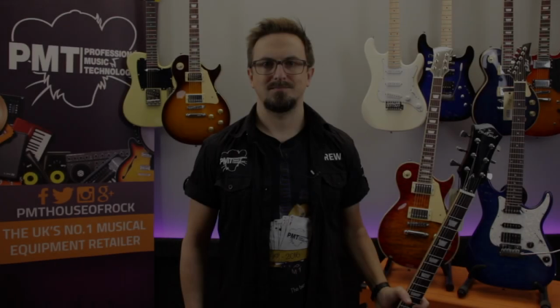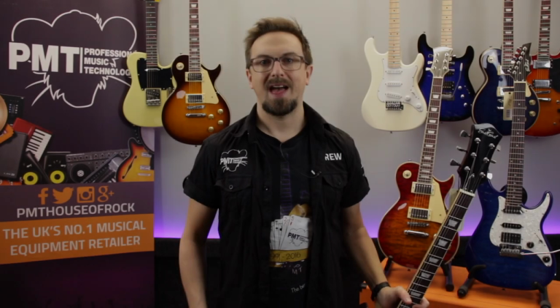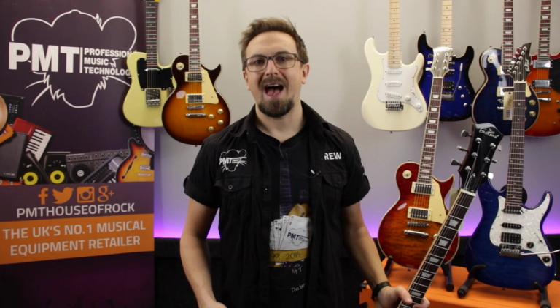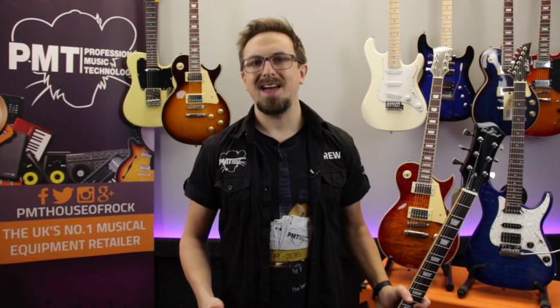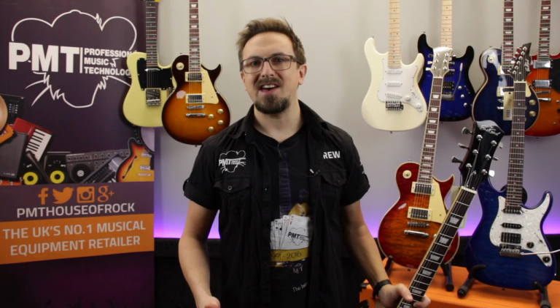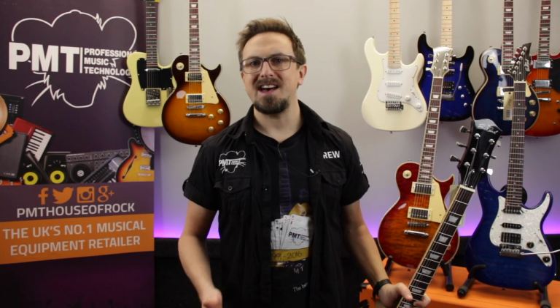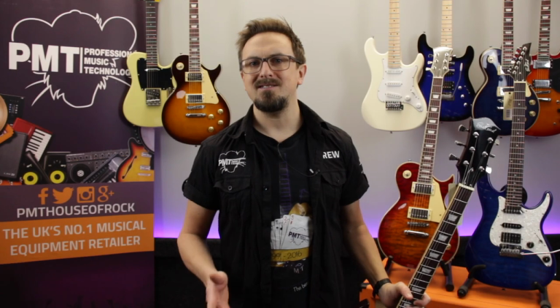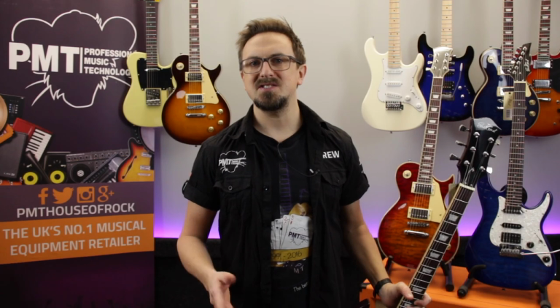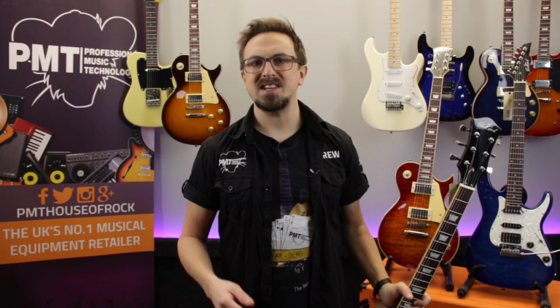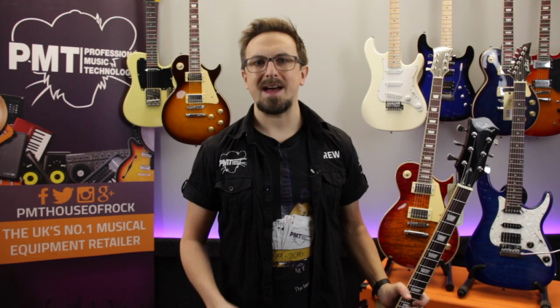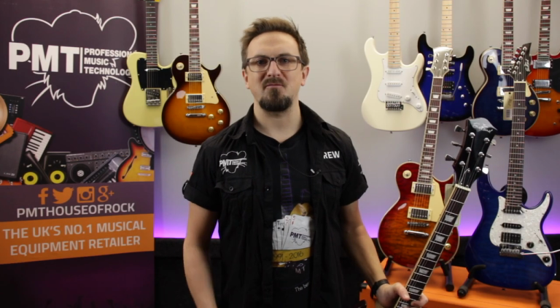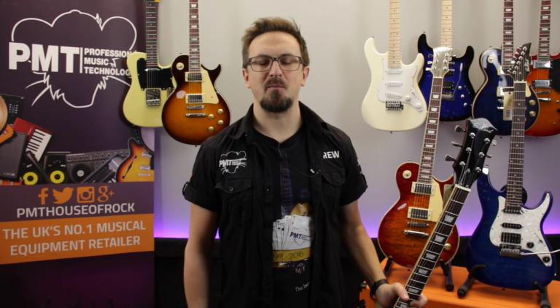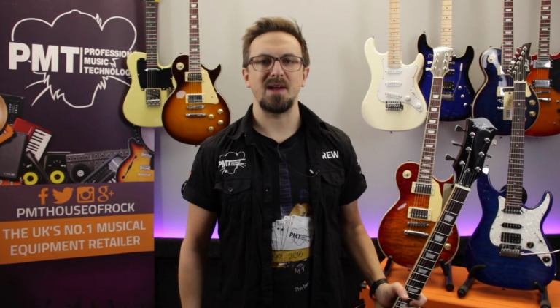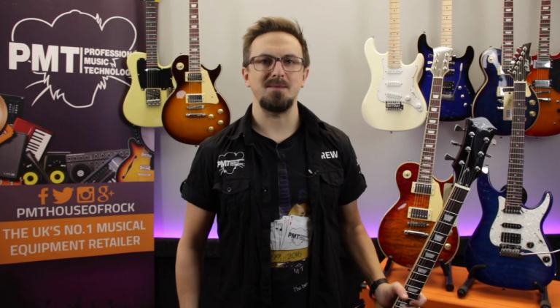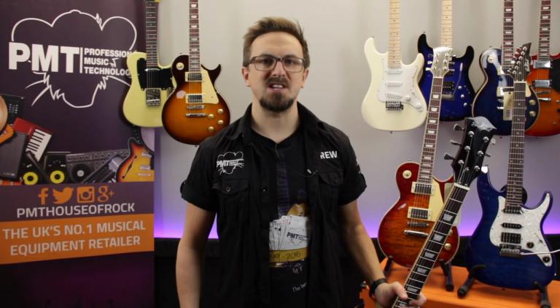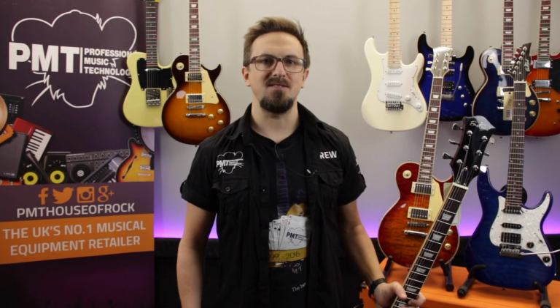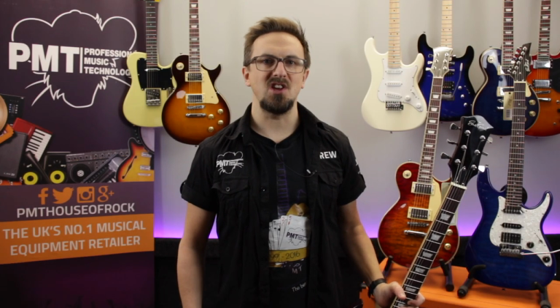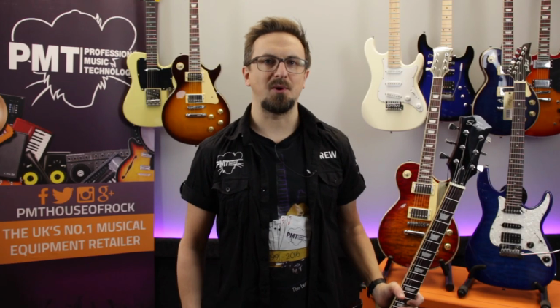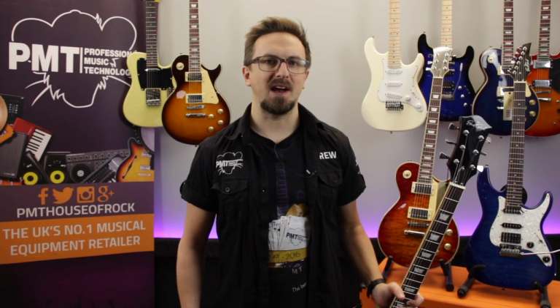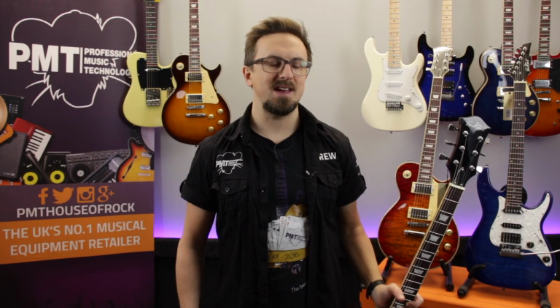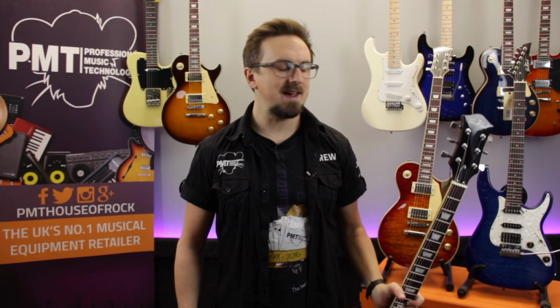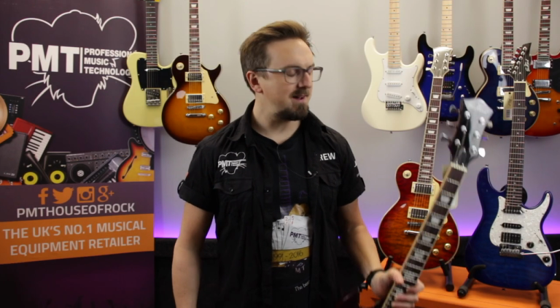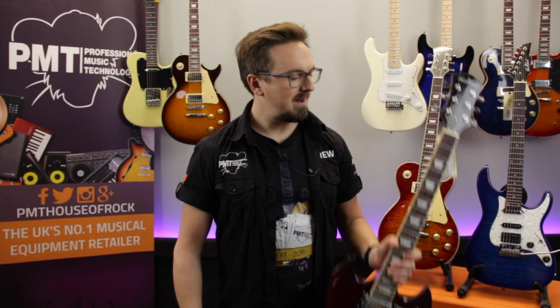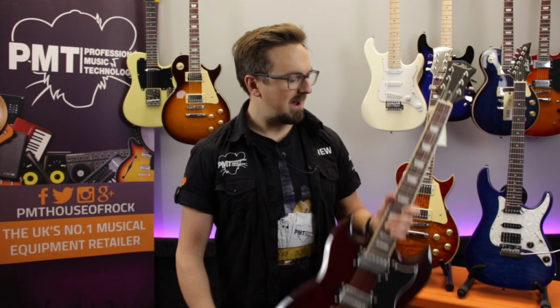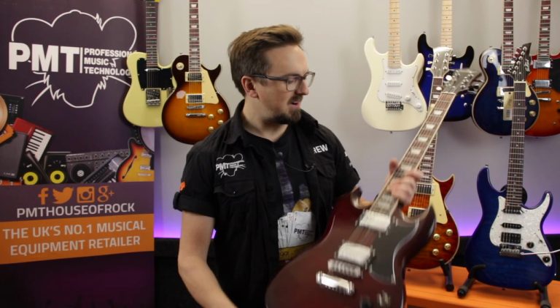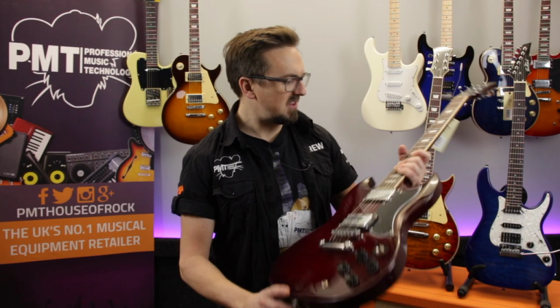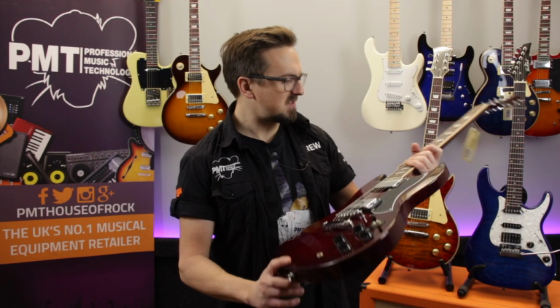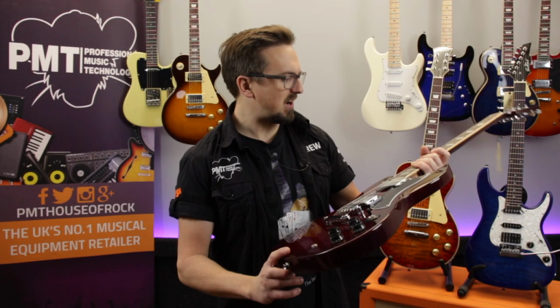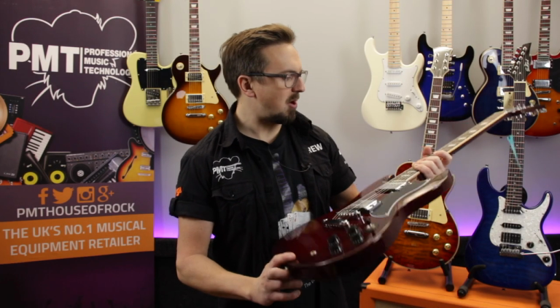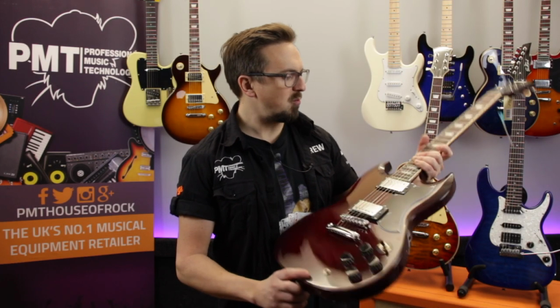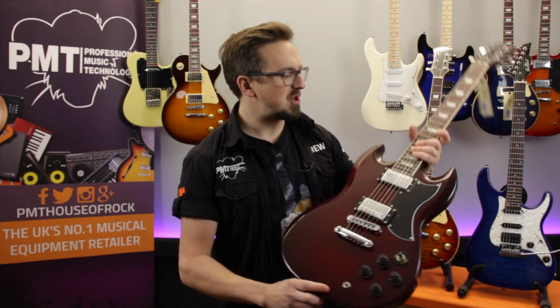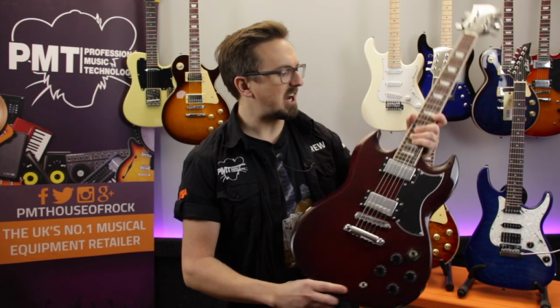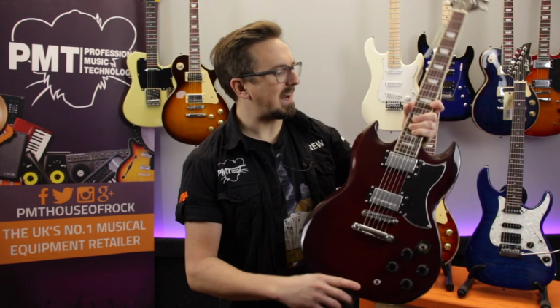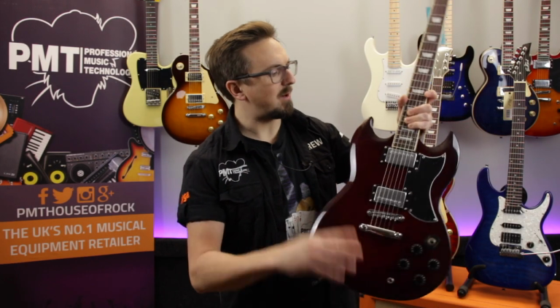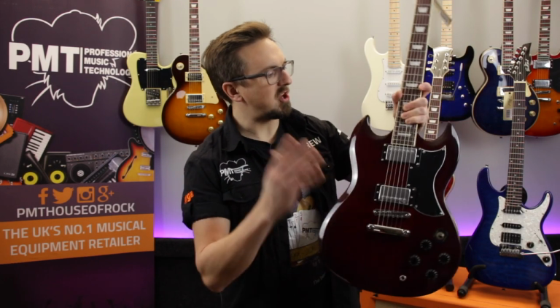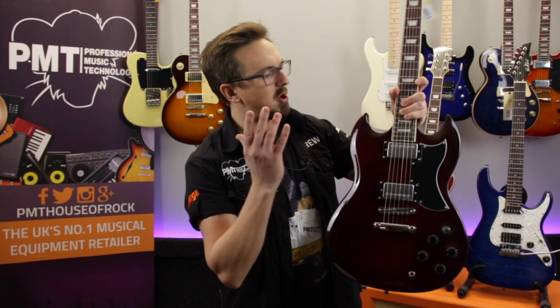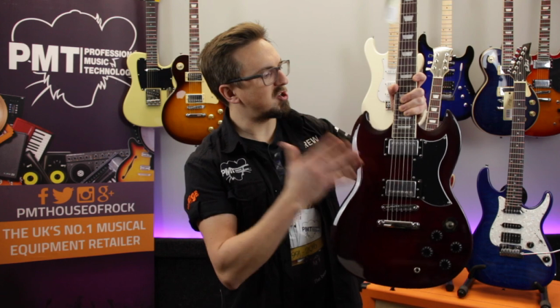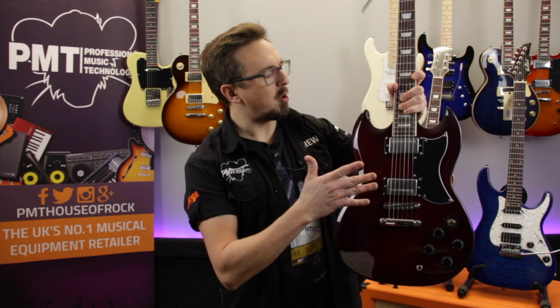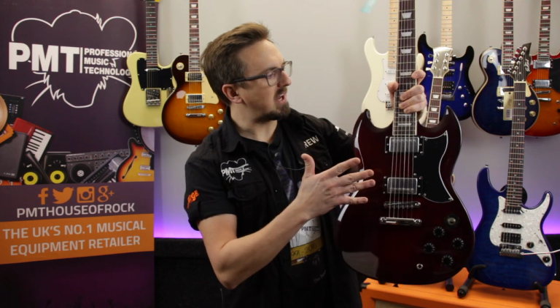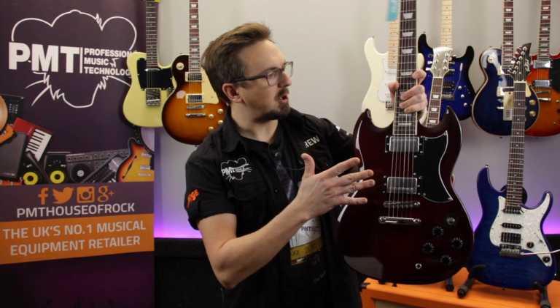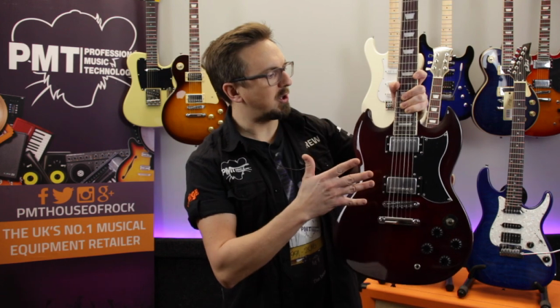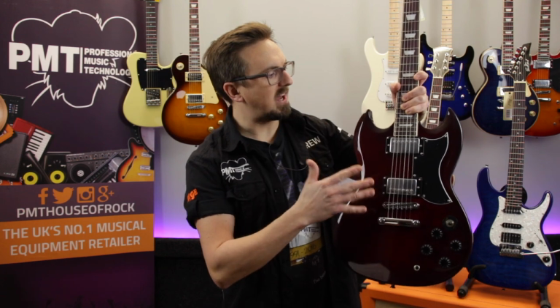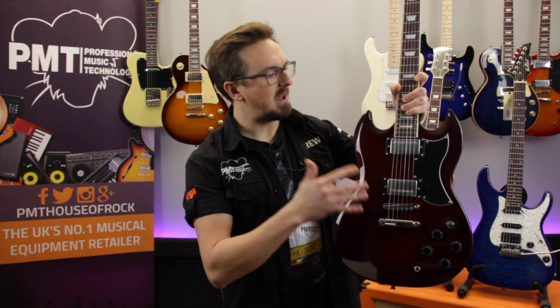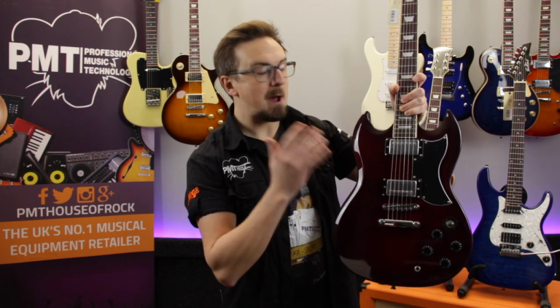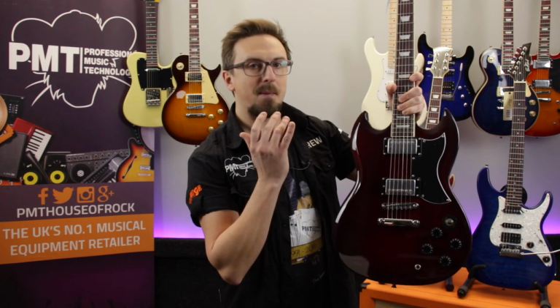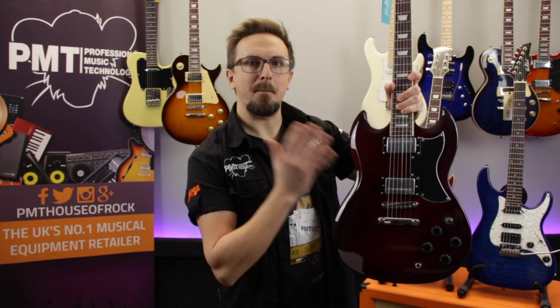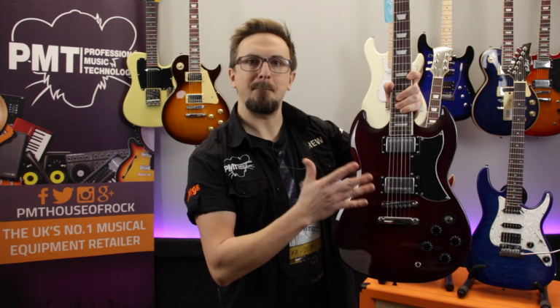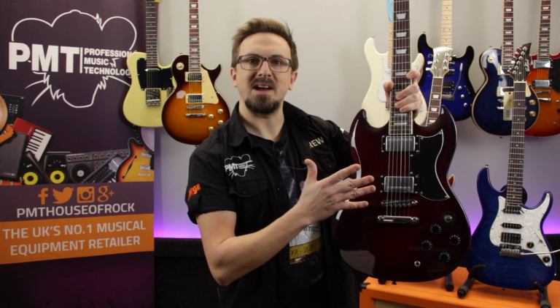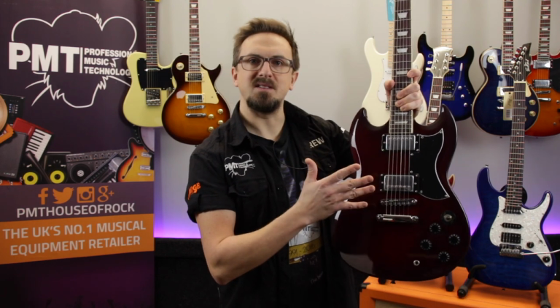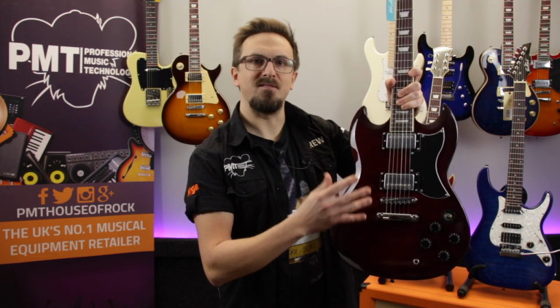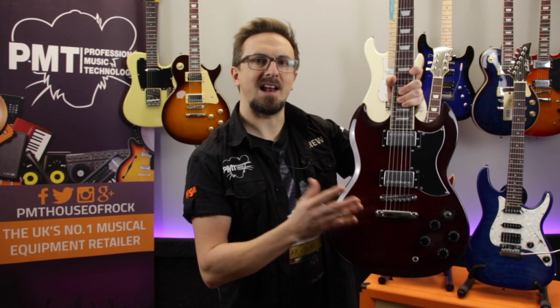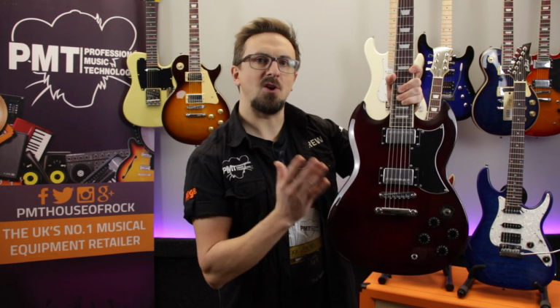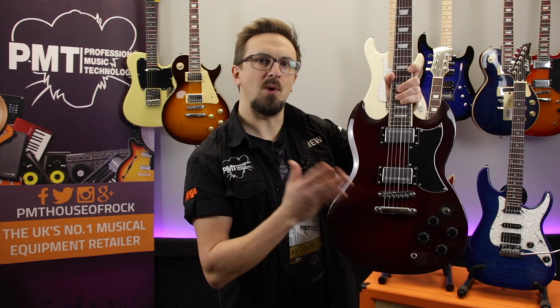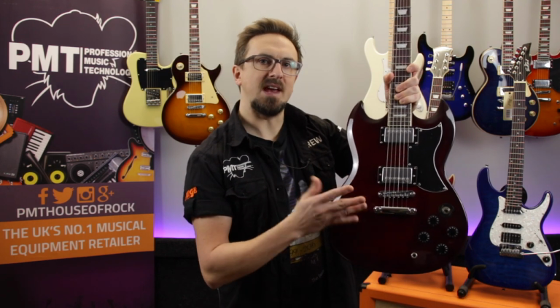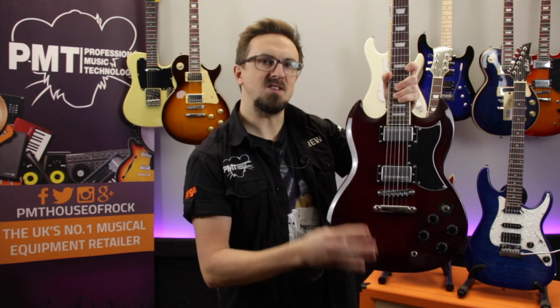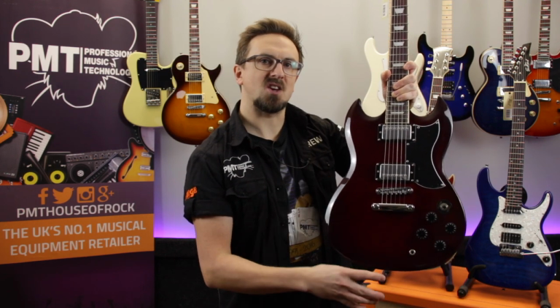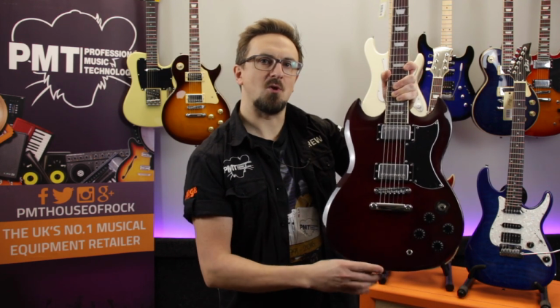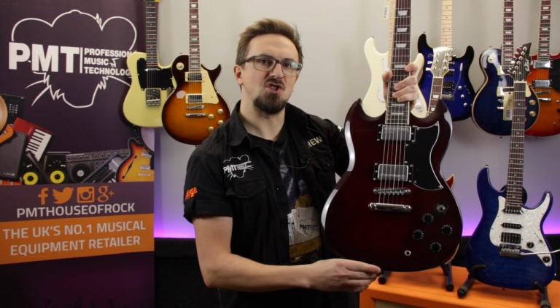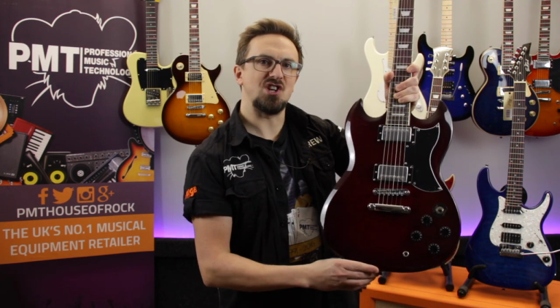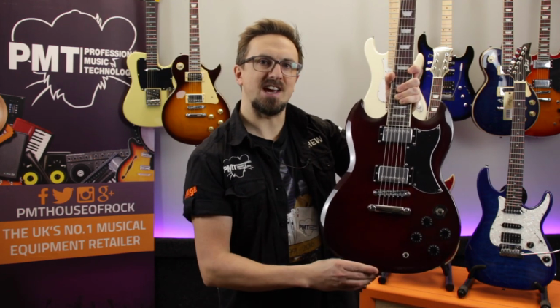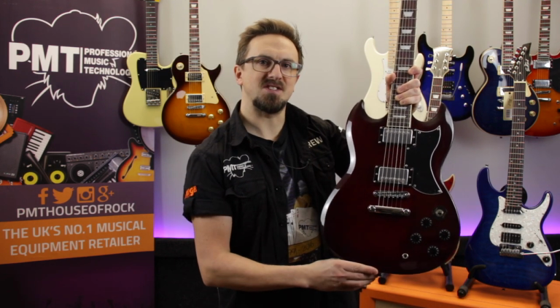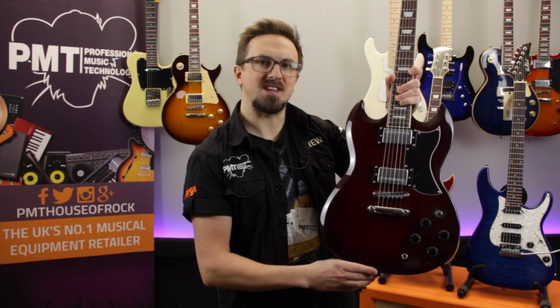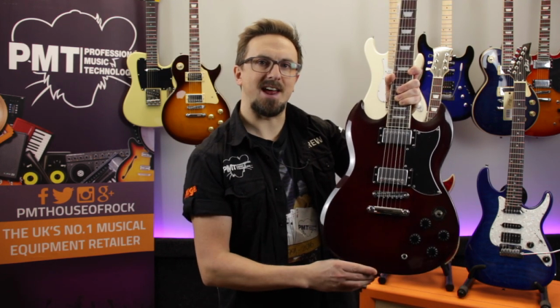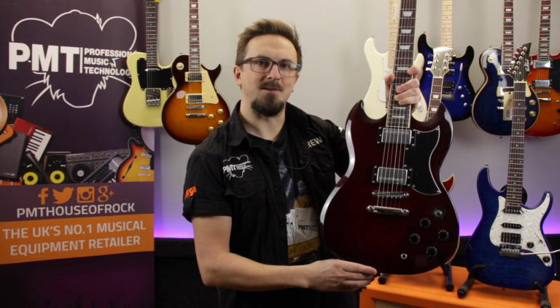Hey there, Sam from PMTVUK here and in this video we're checking out the iconic looking but amazing value East Coast GS10.